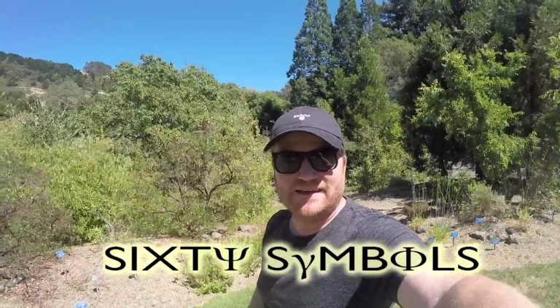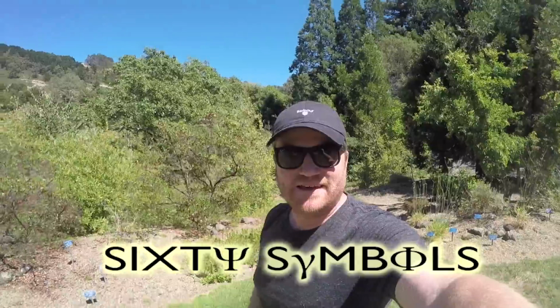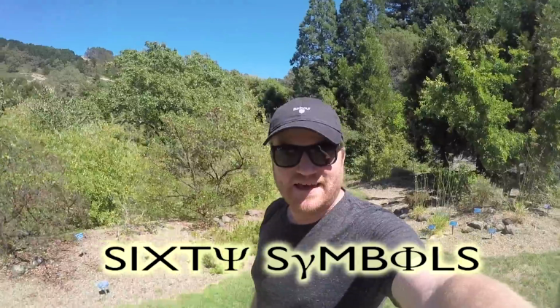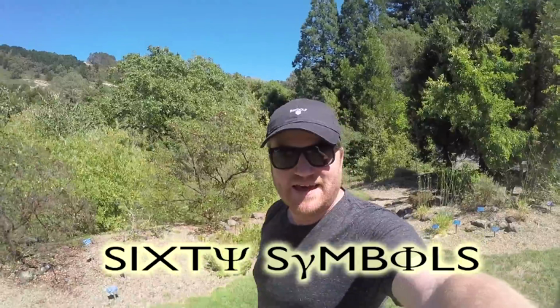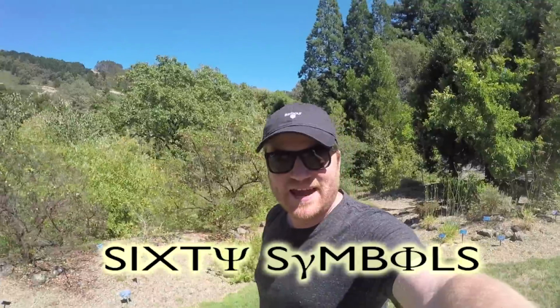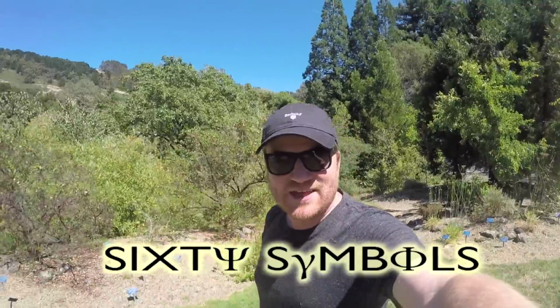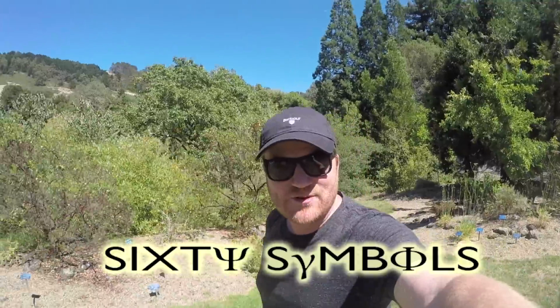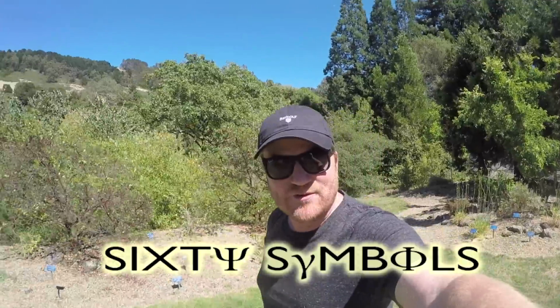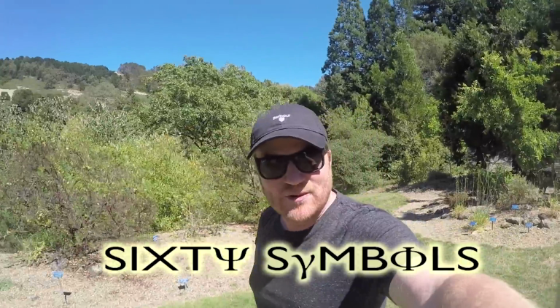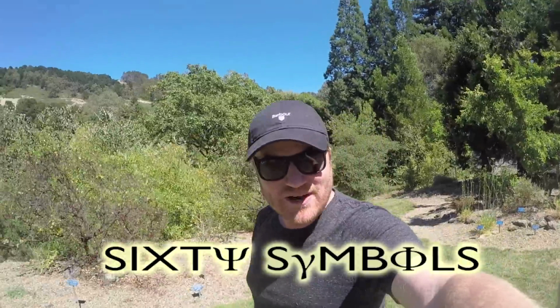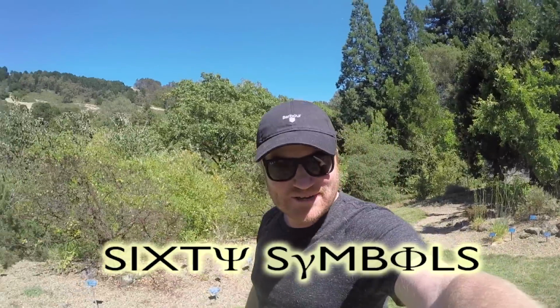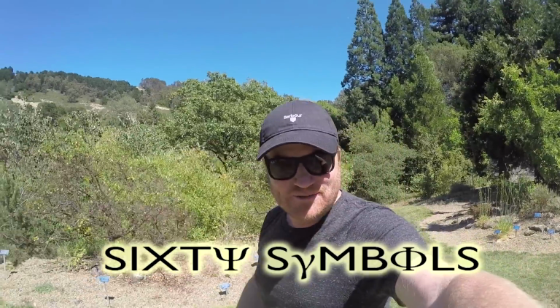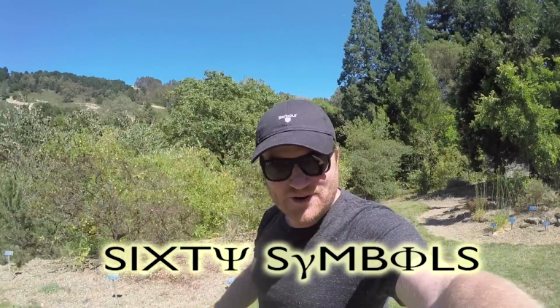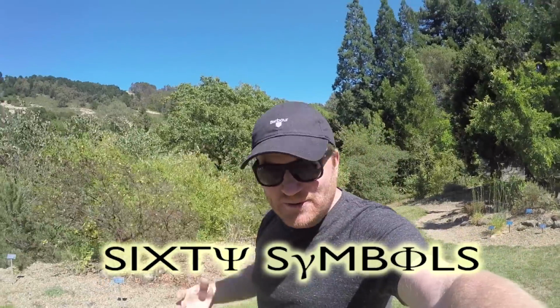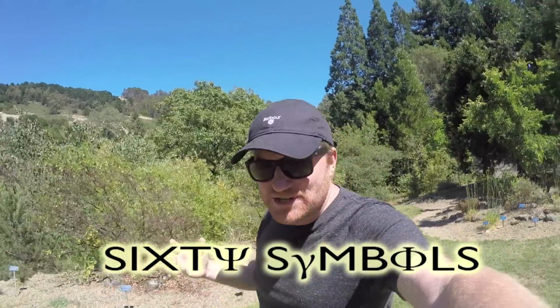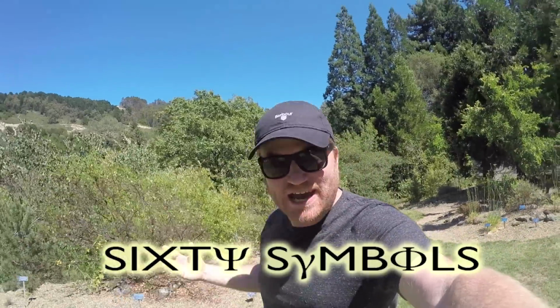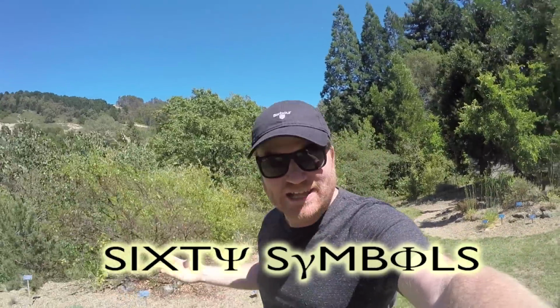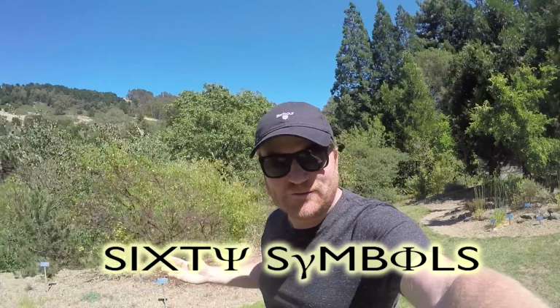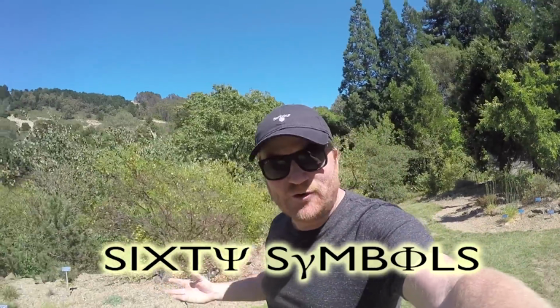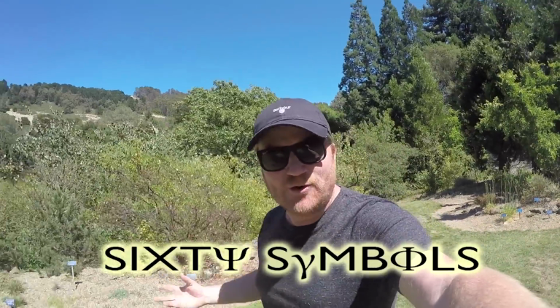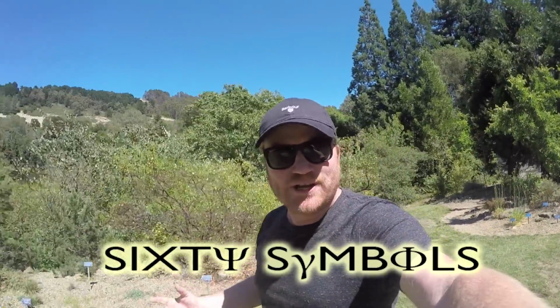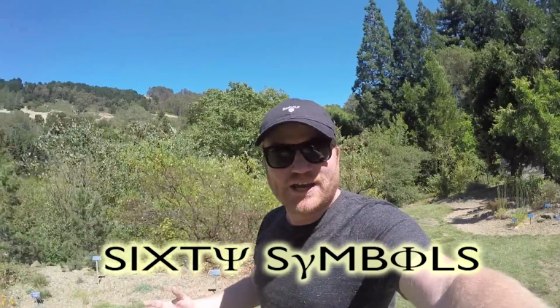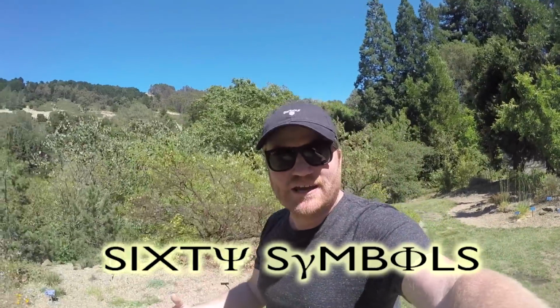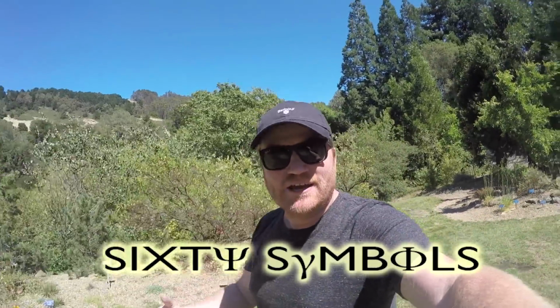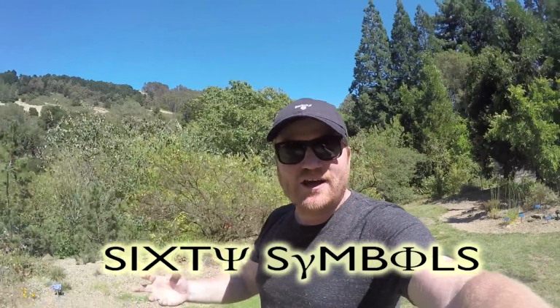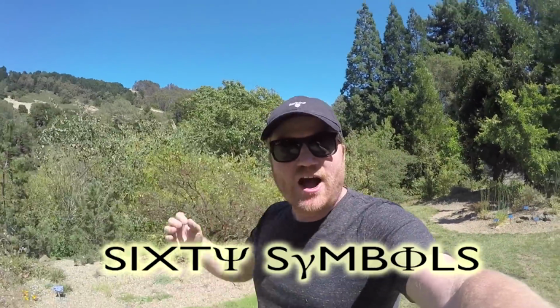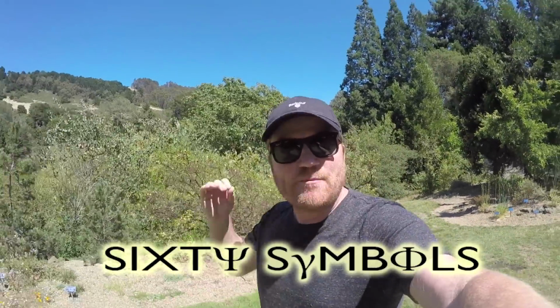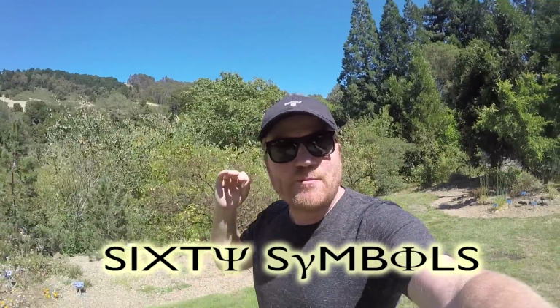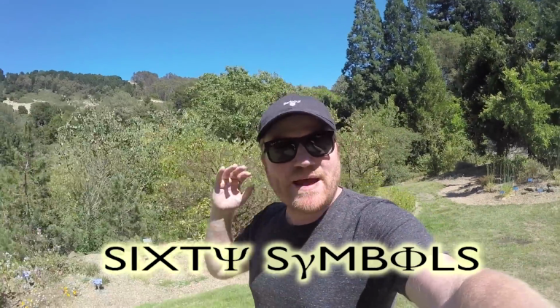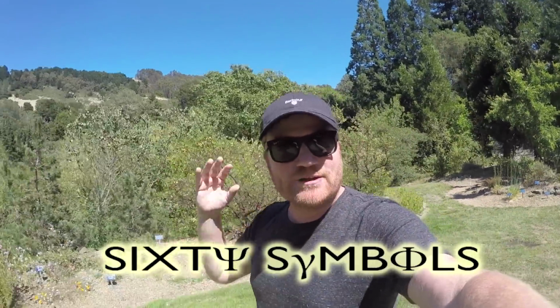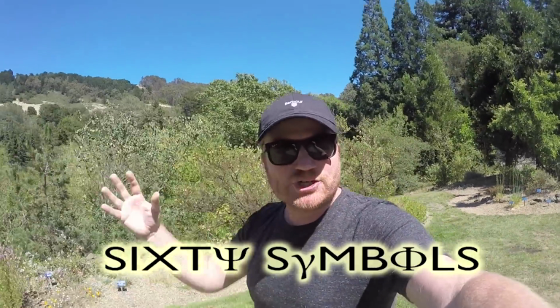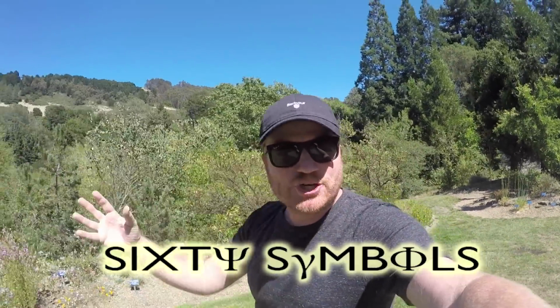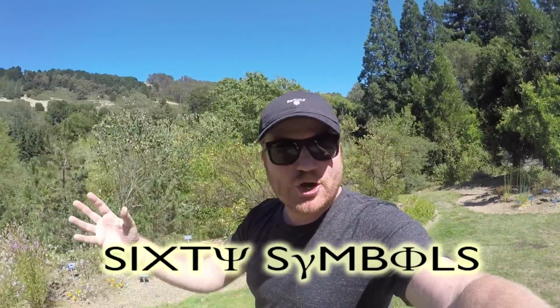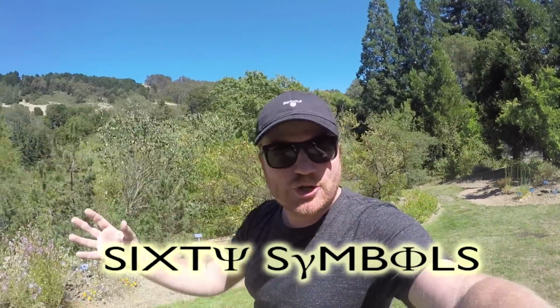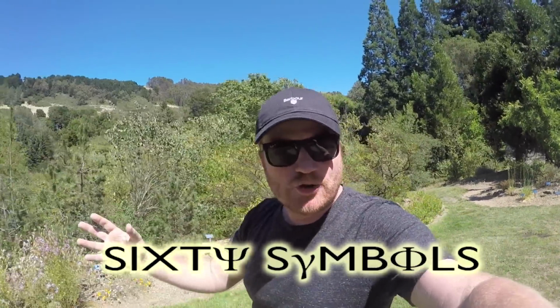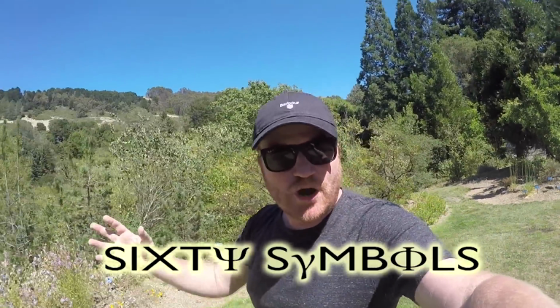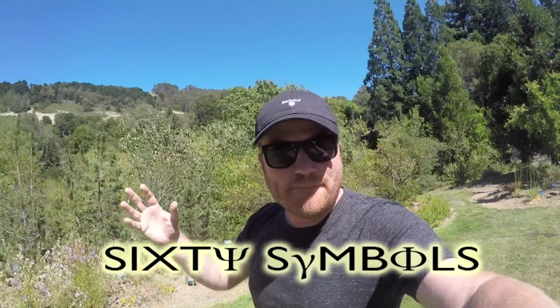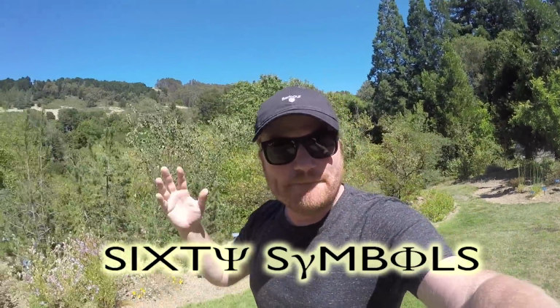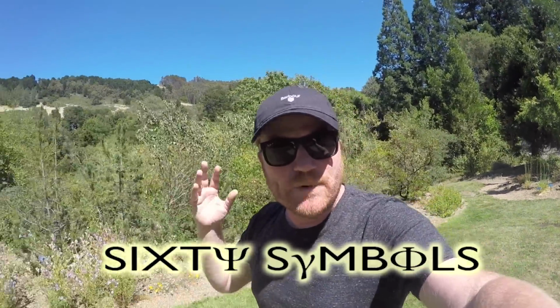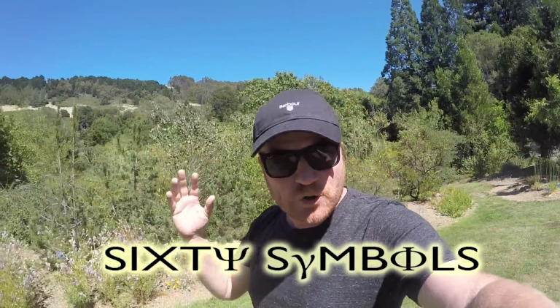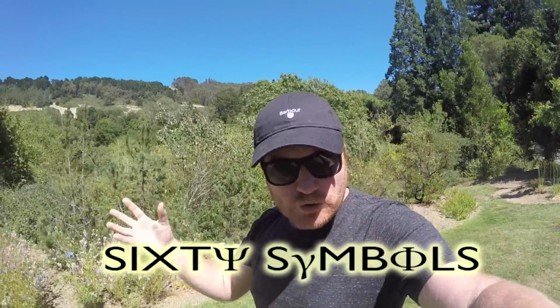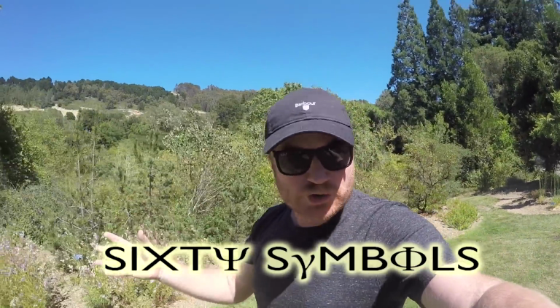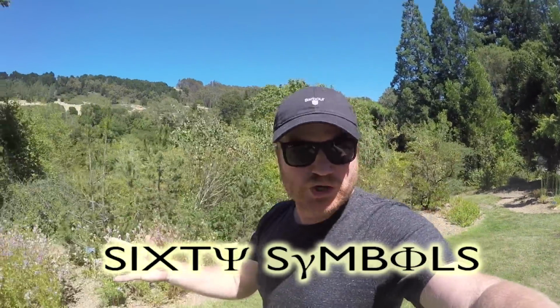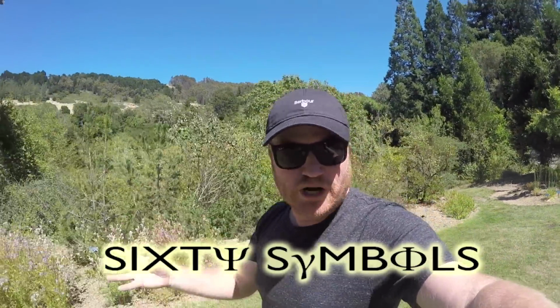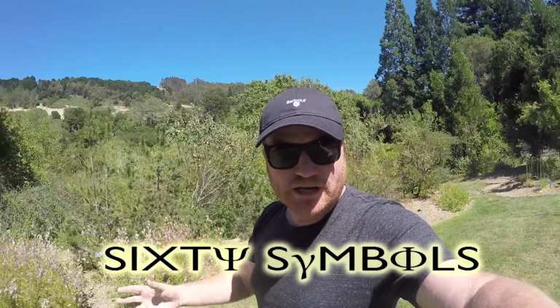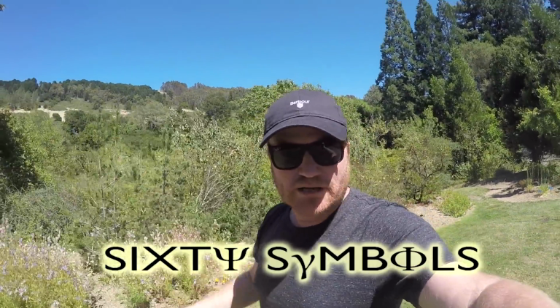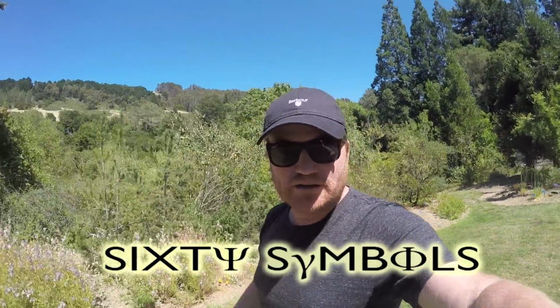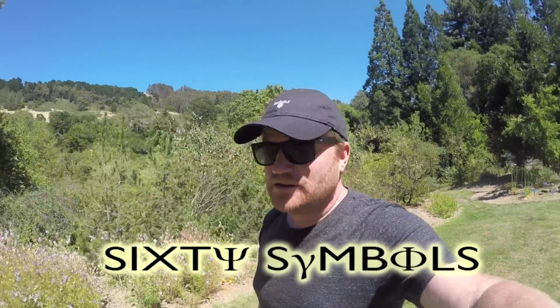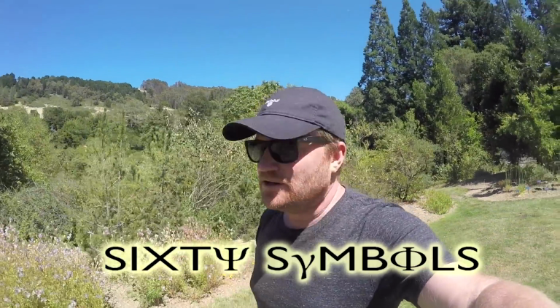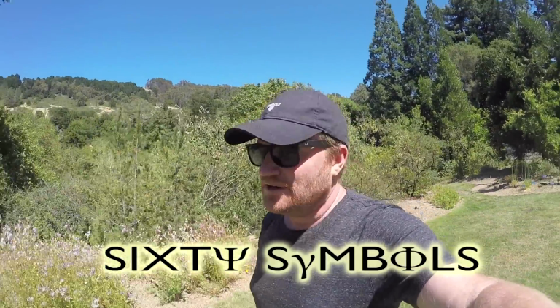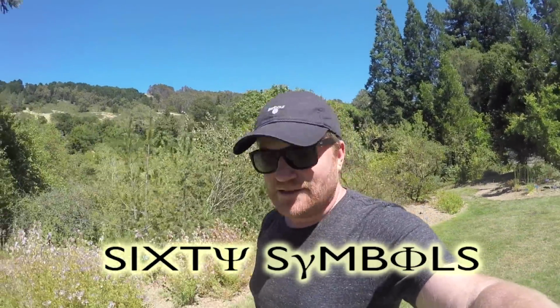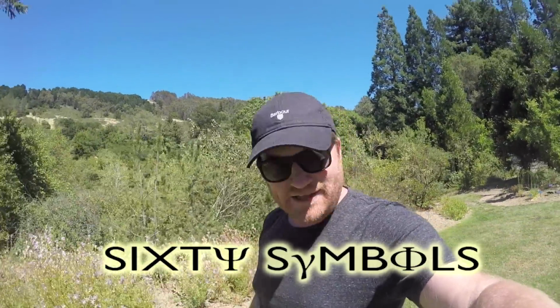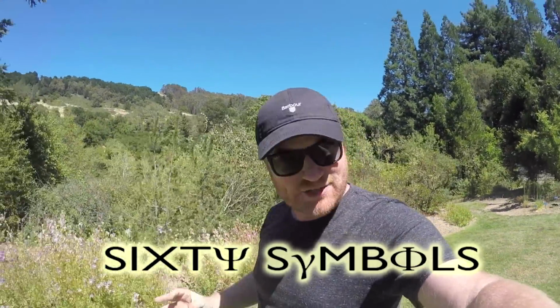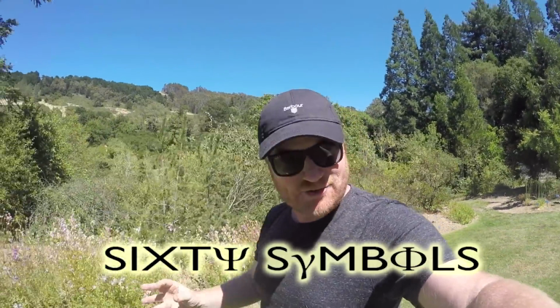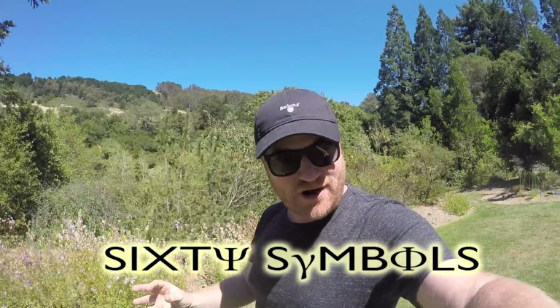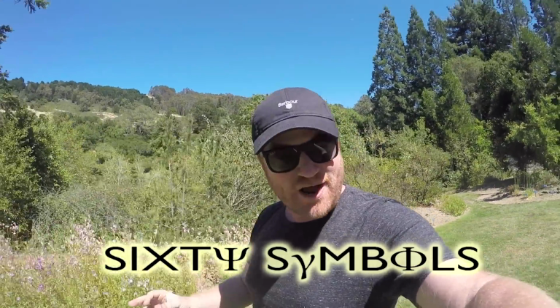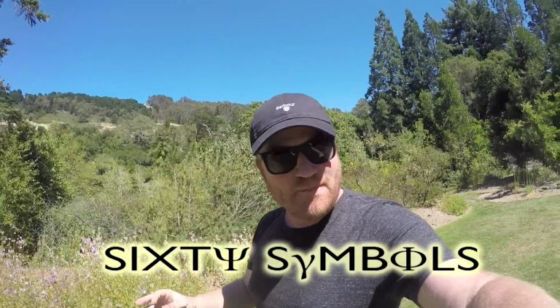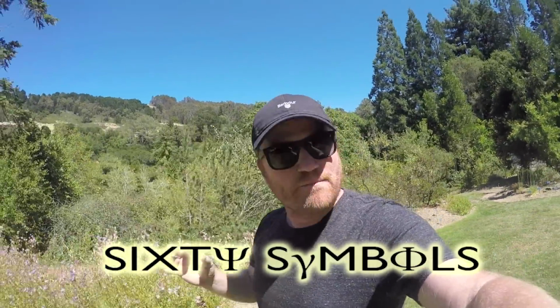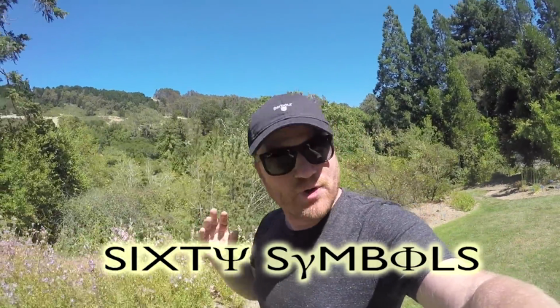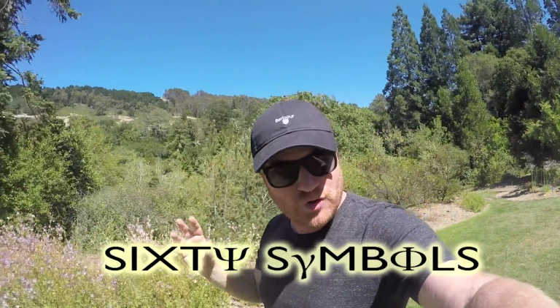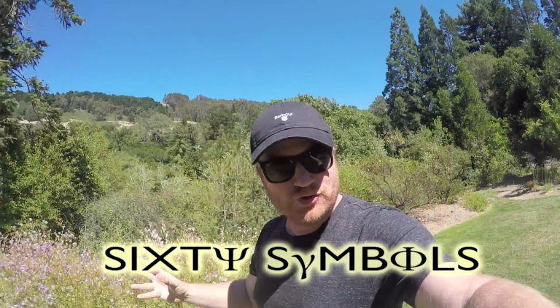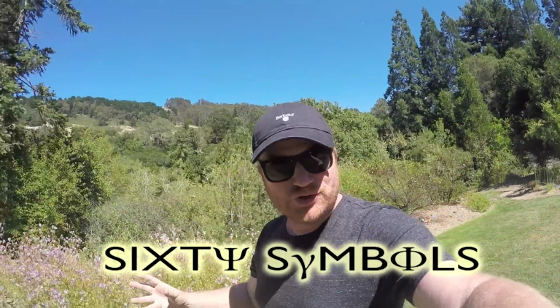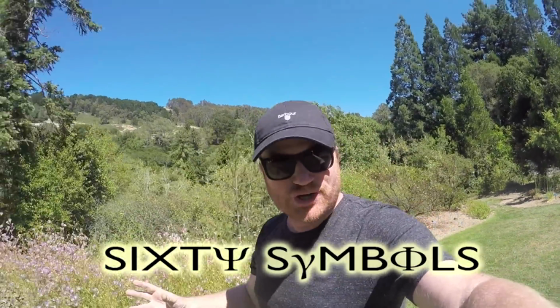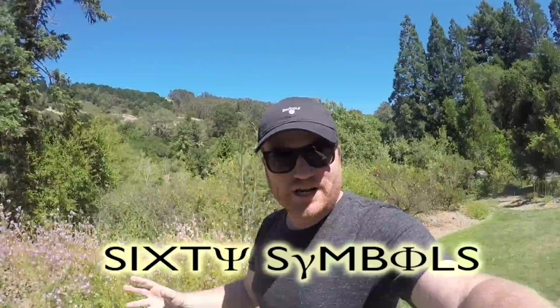Hey there everyone, welcome to California. I'm about to show you a moon tree. That's right, a moon tree.